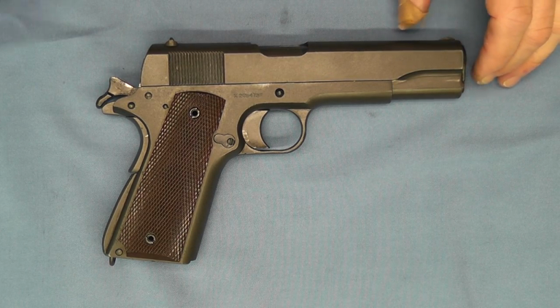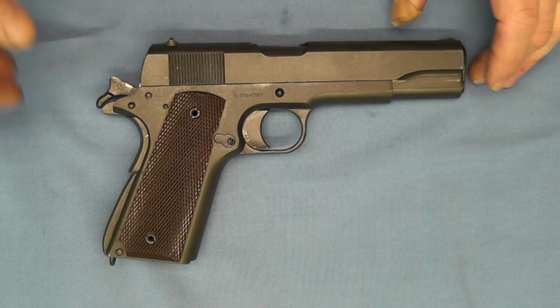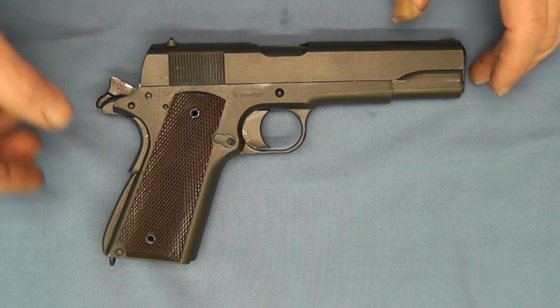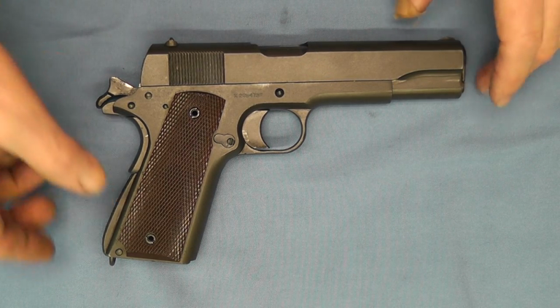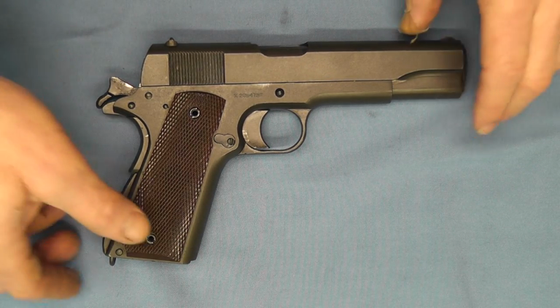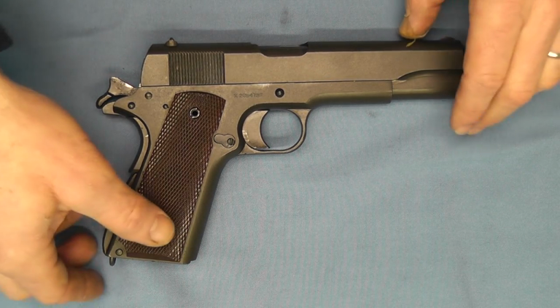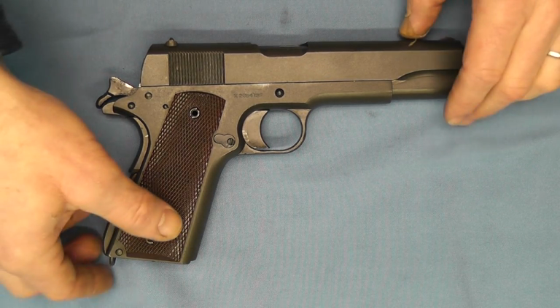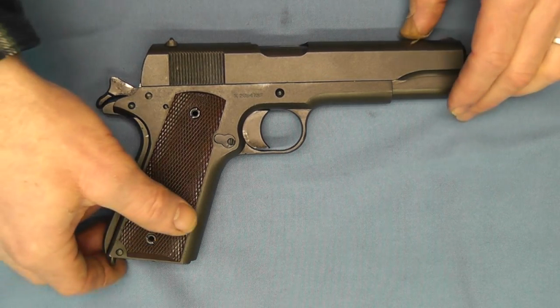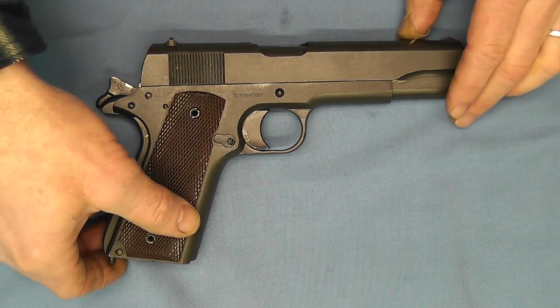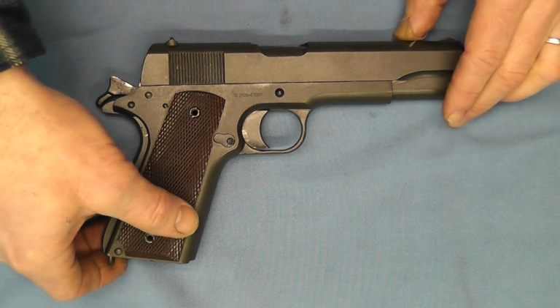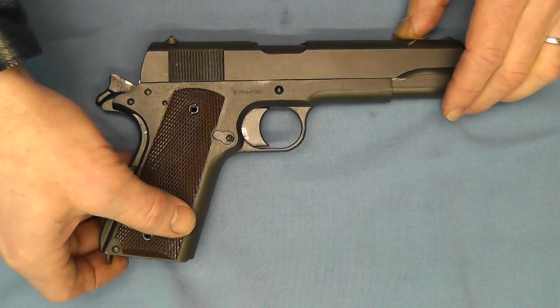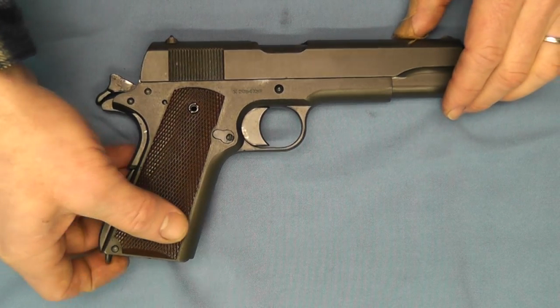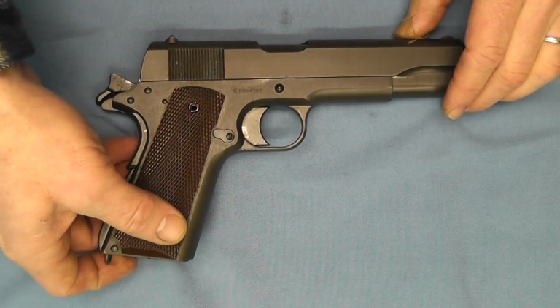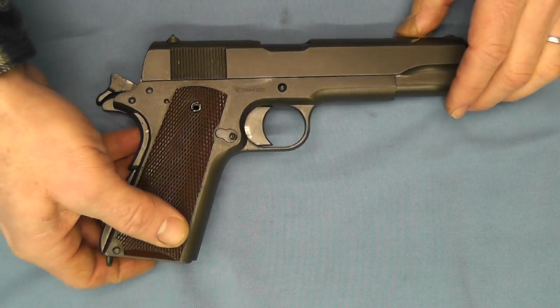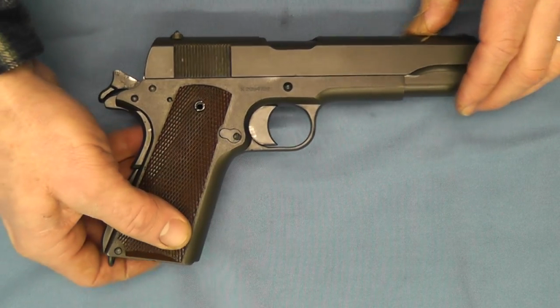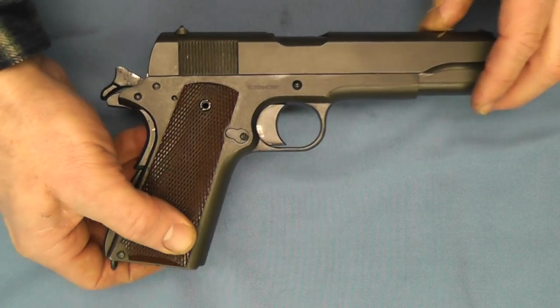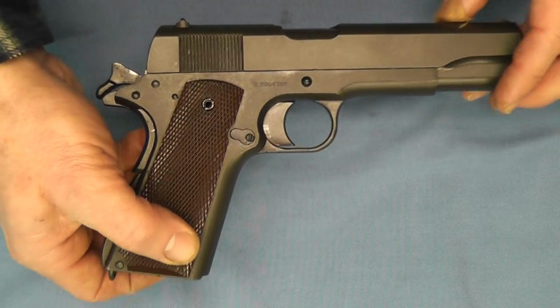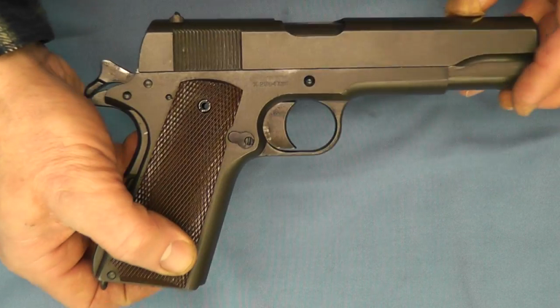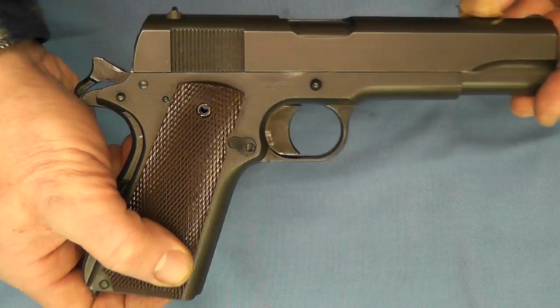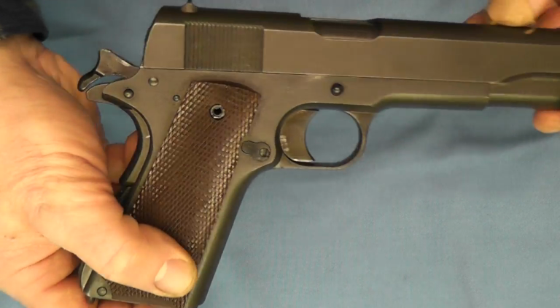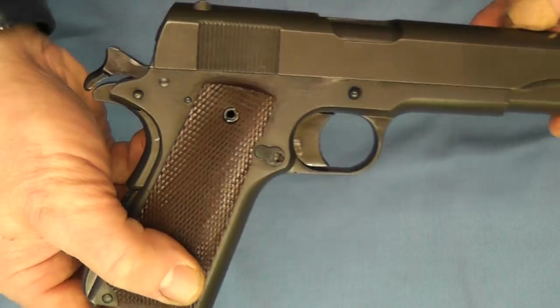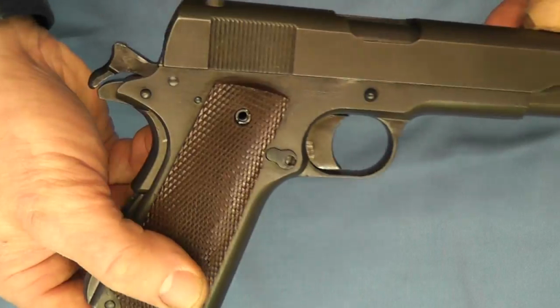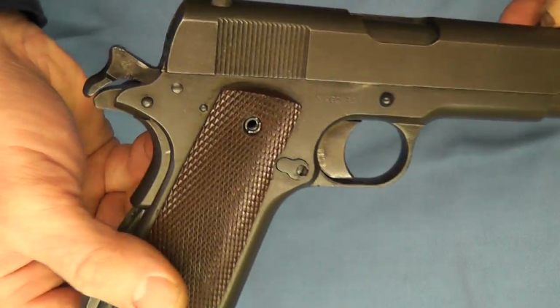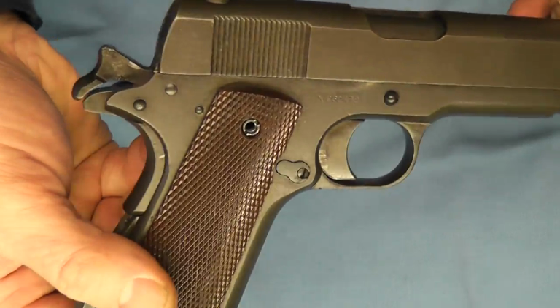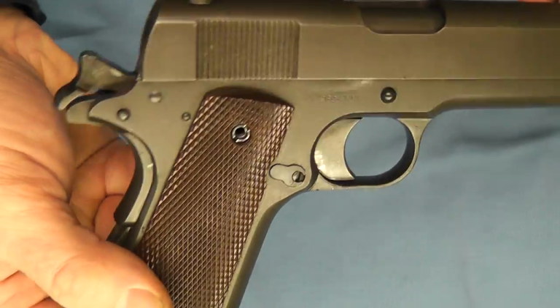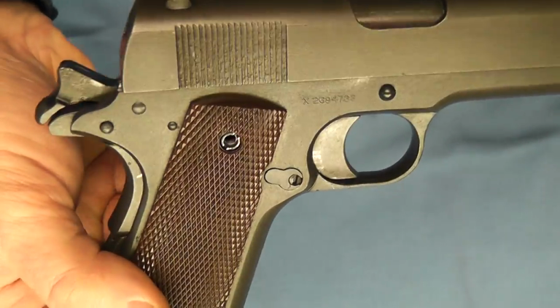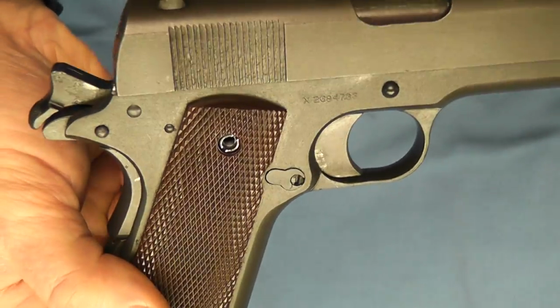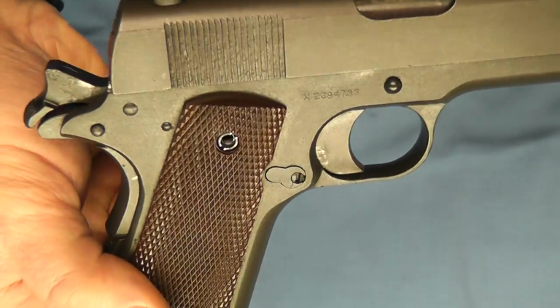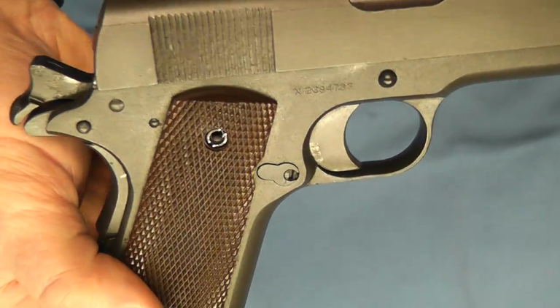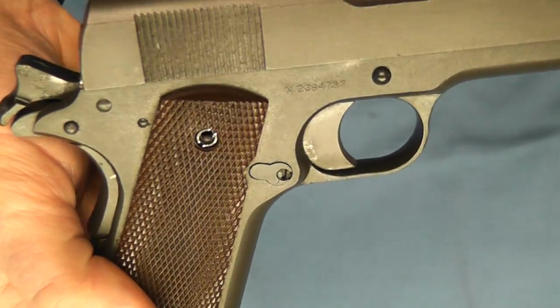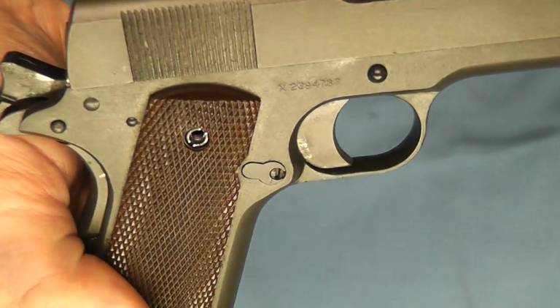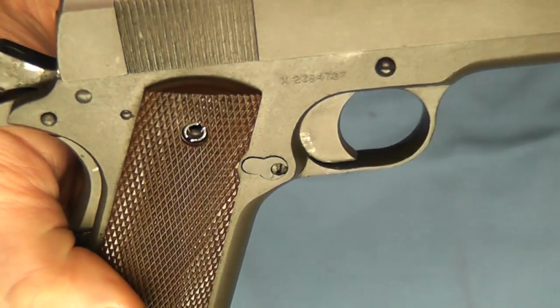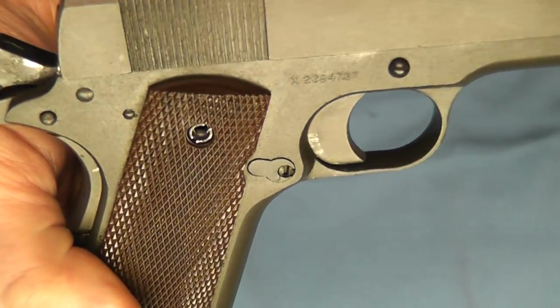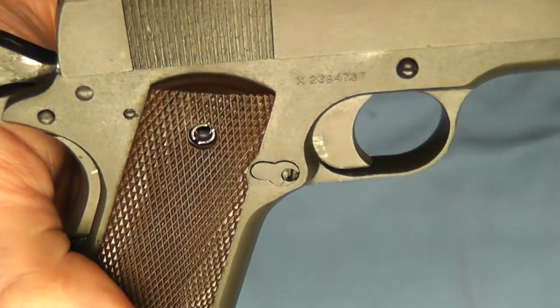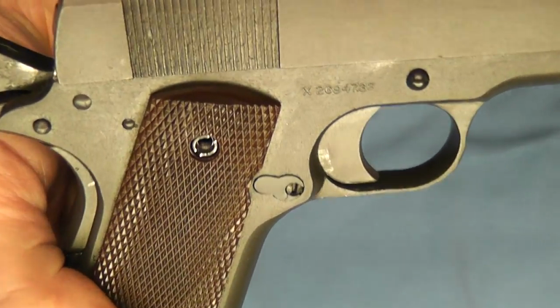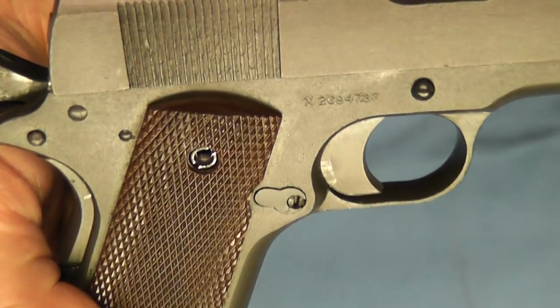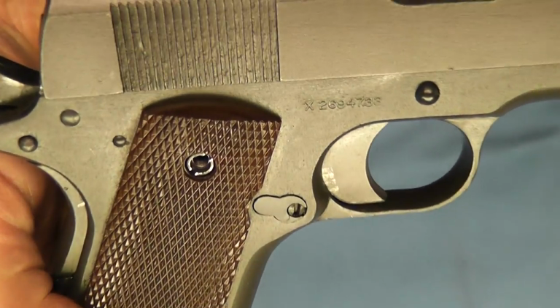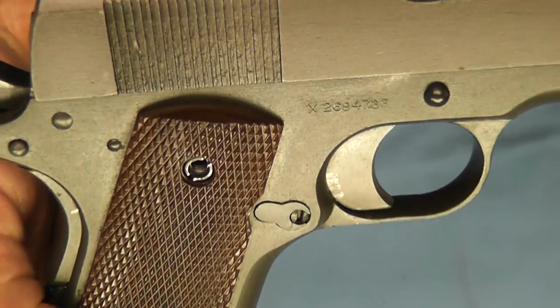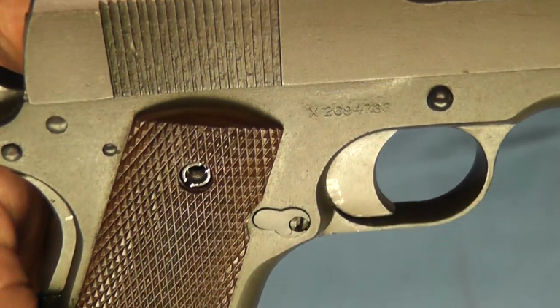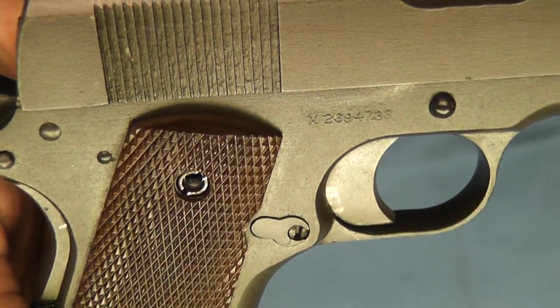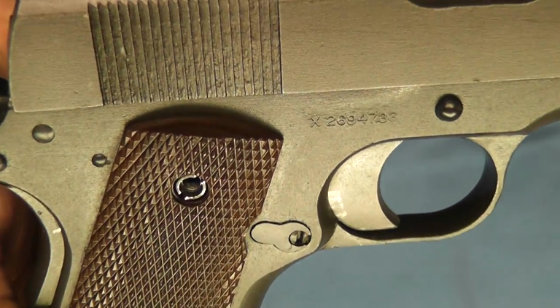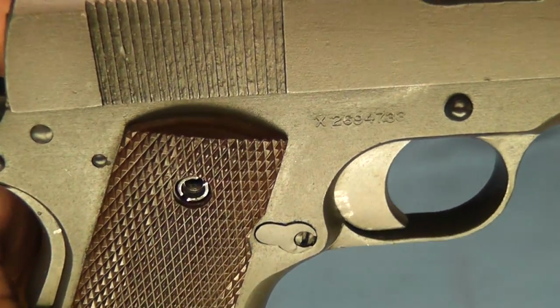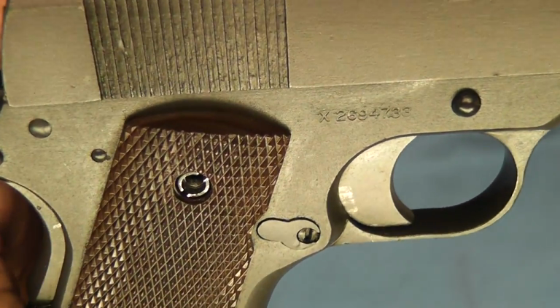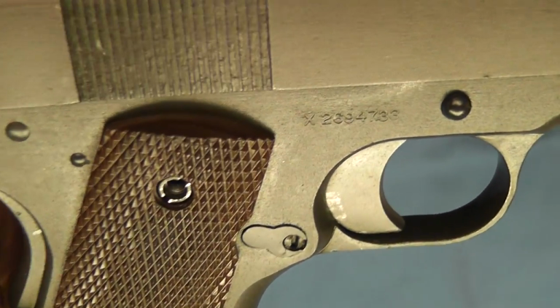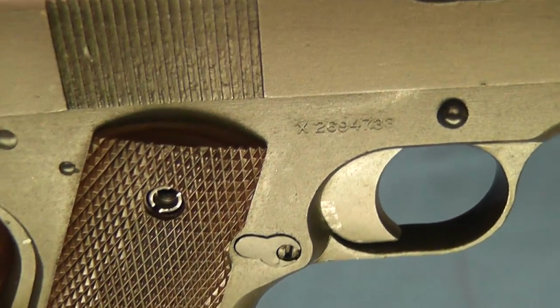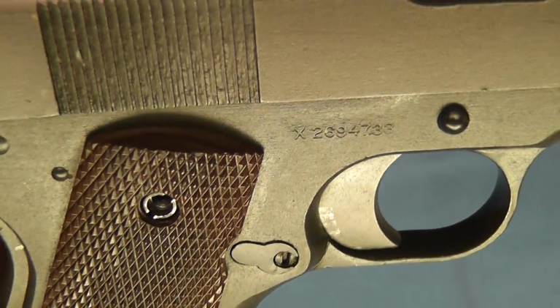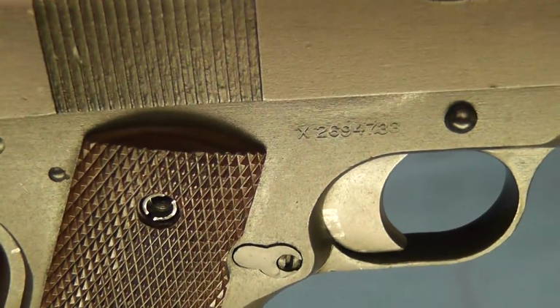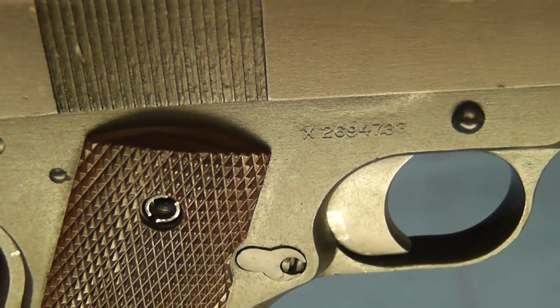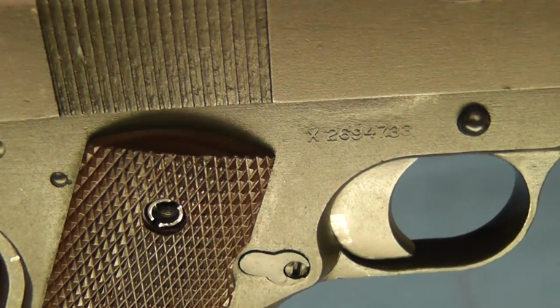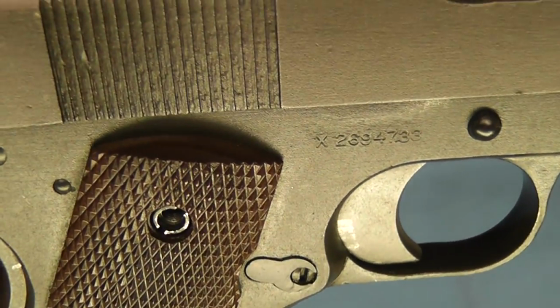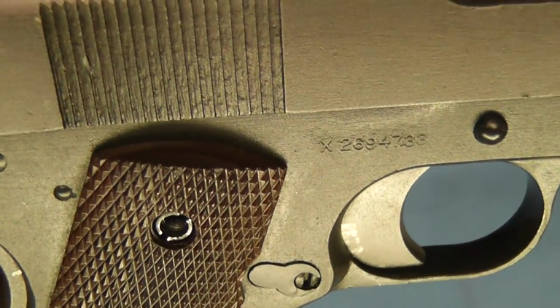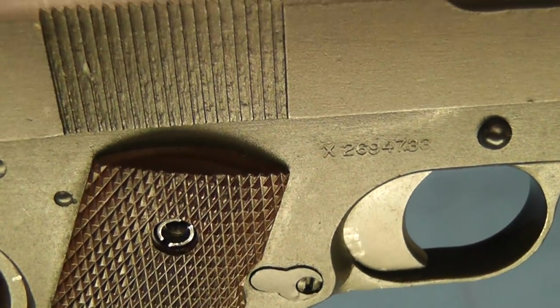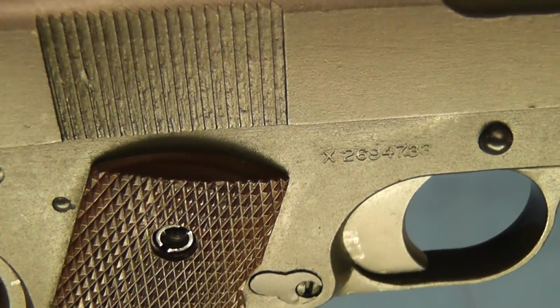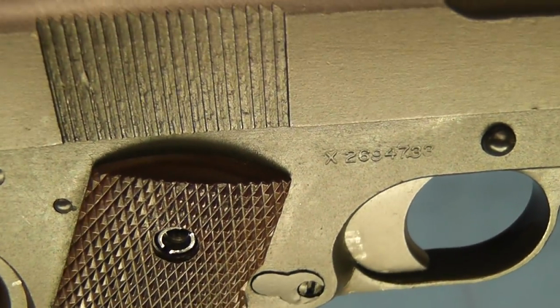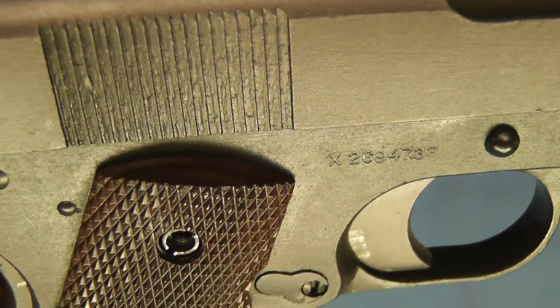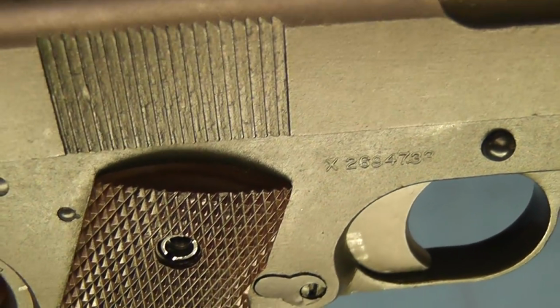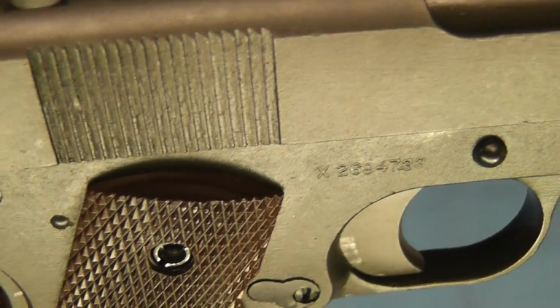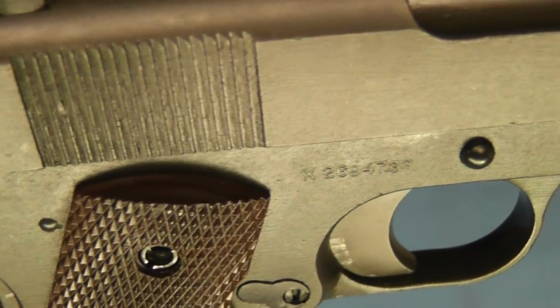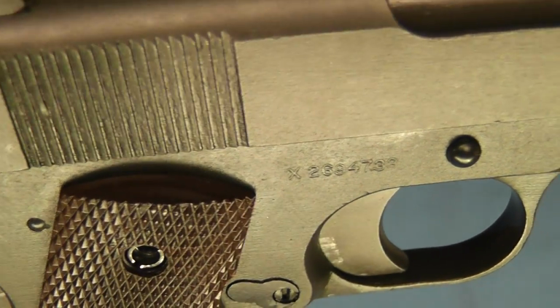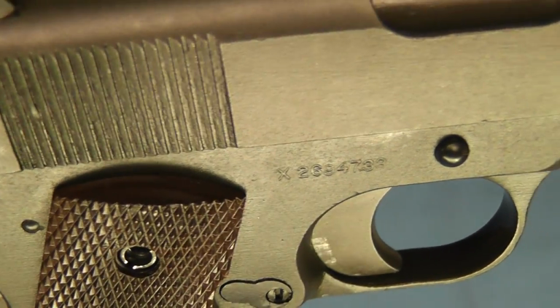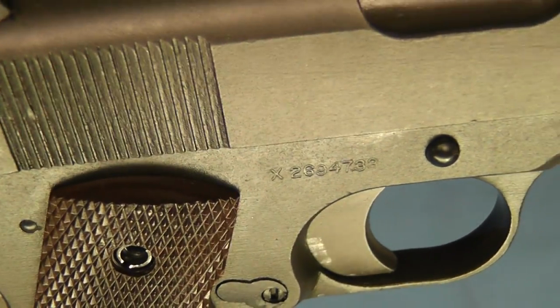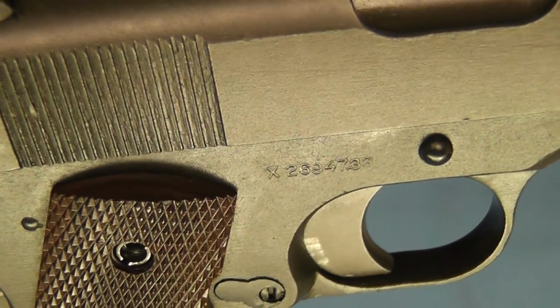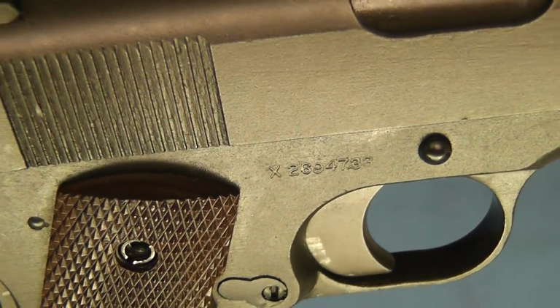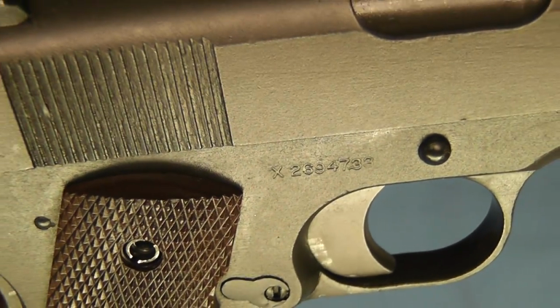I'm going to go ahead and hold this pistol up to the camera so you can hopefully see this X prefix. There you can see it.